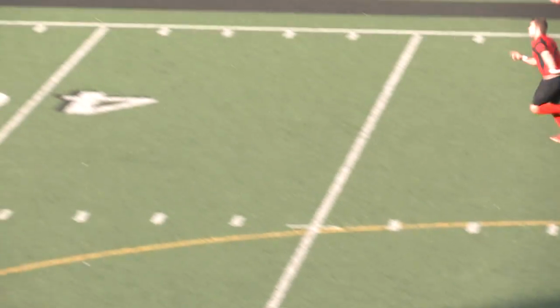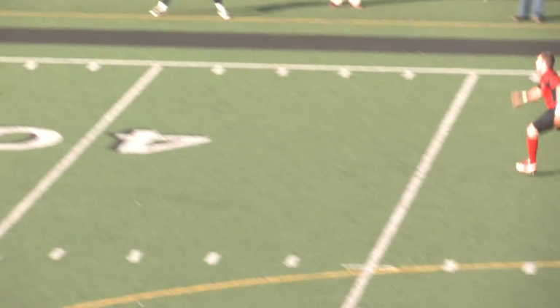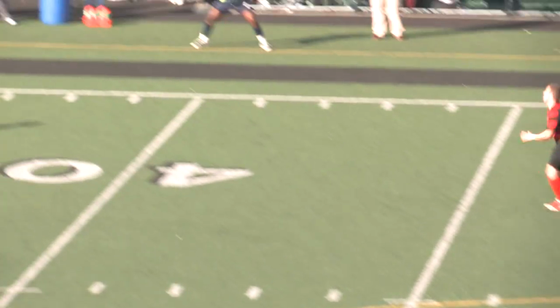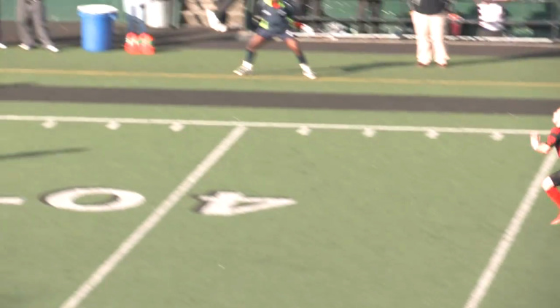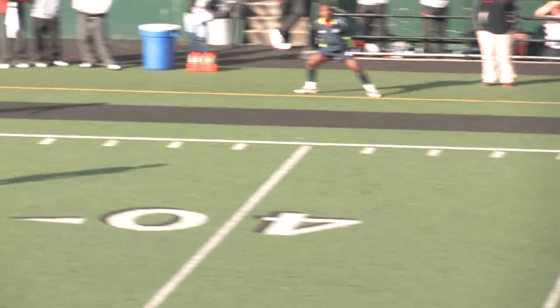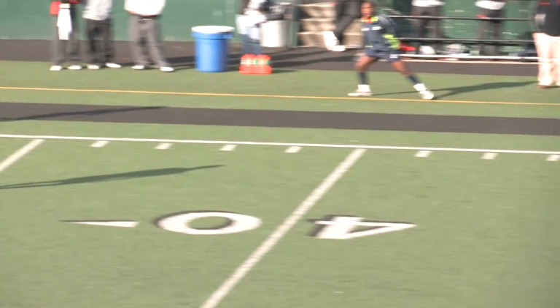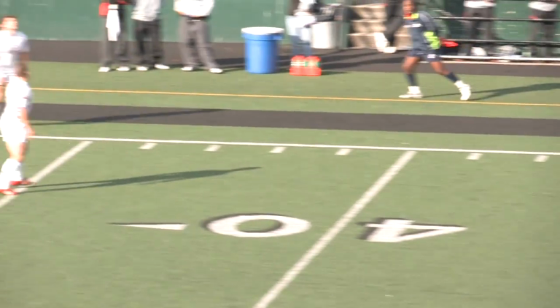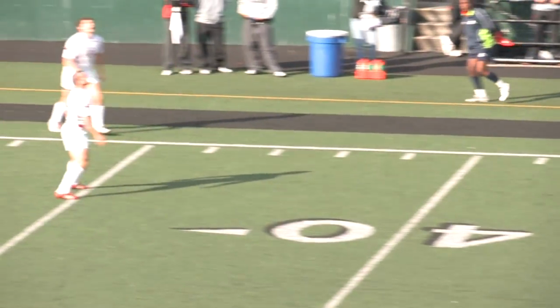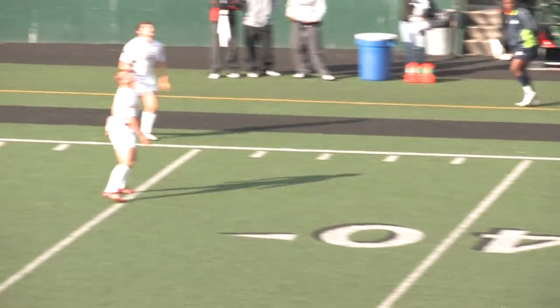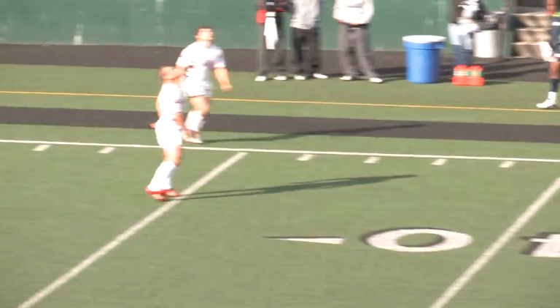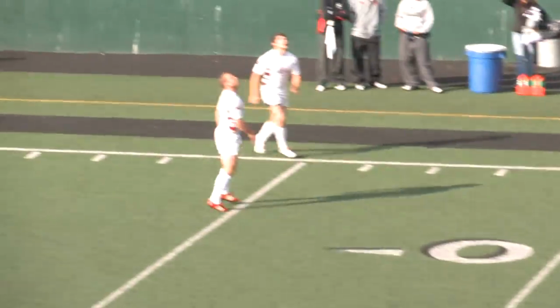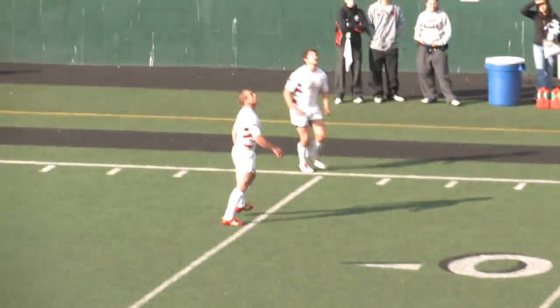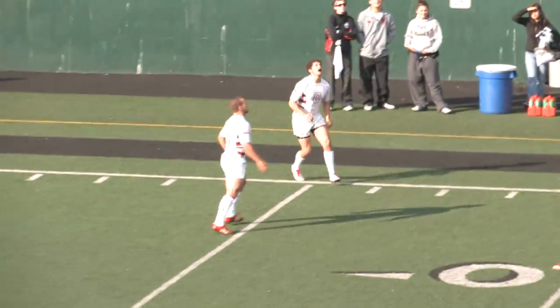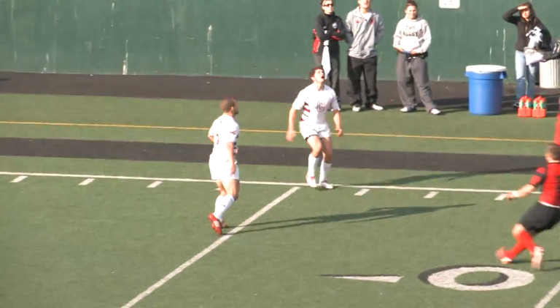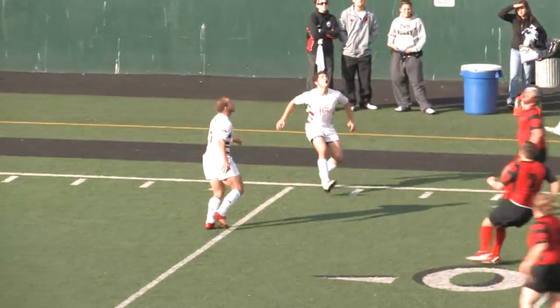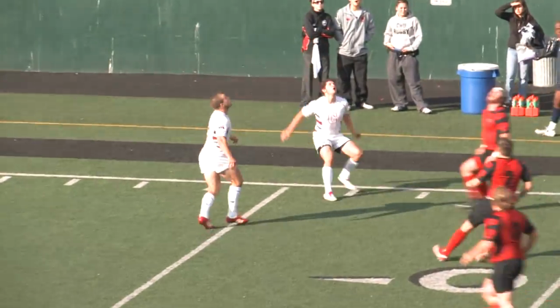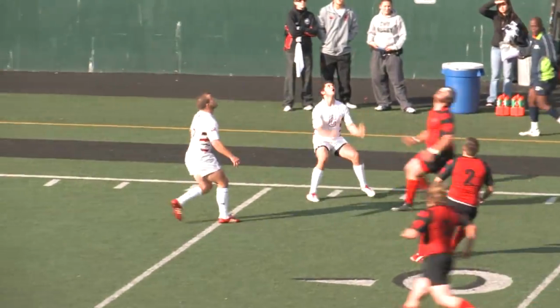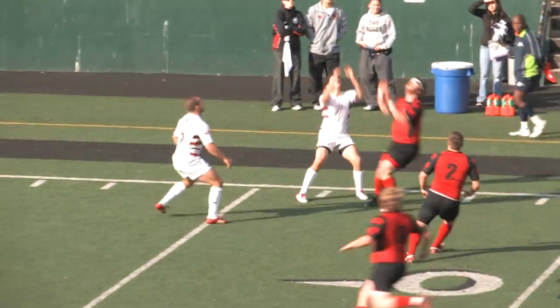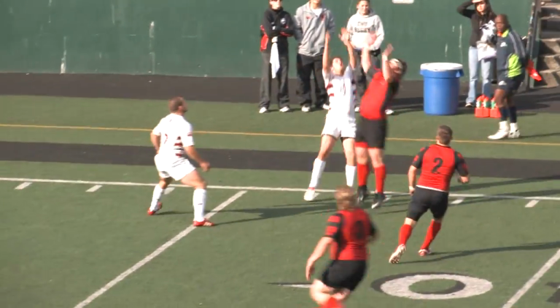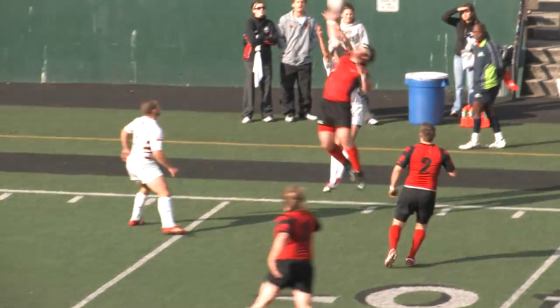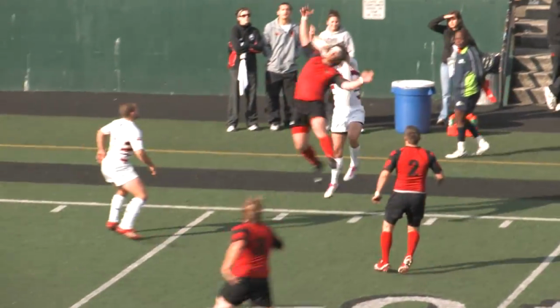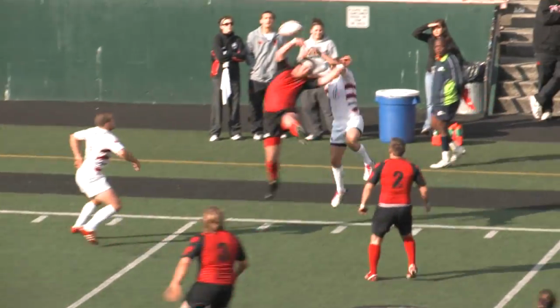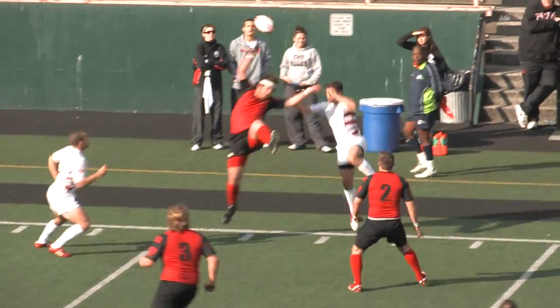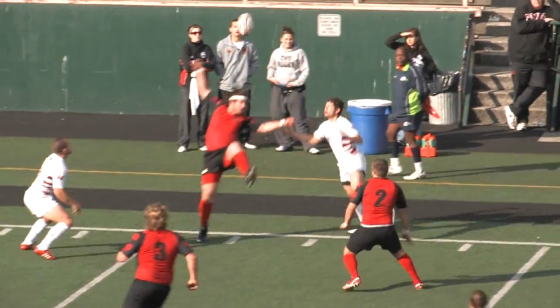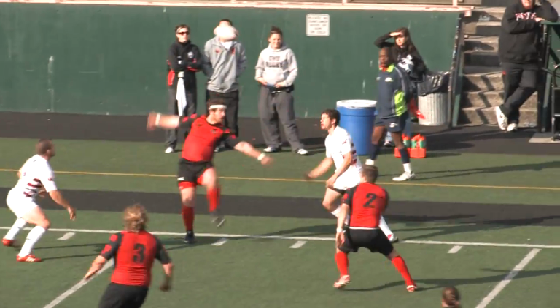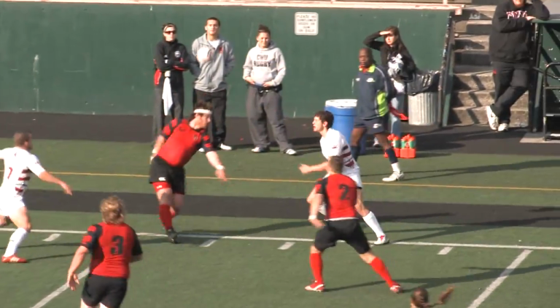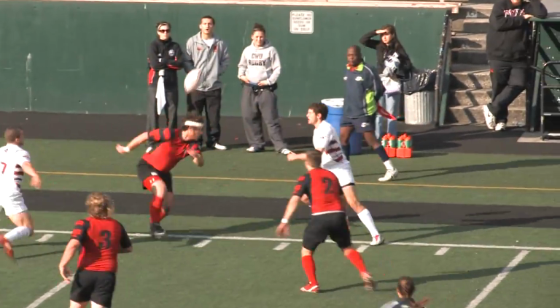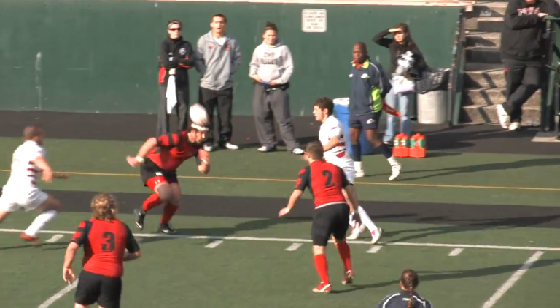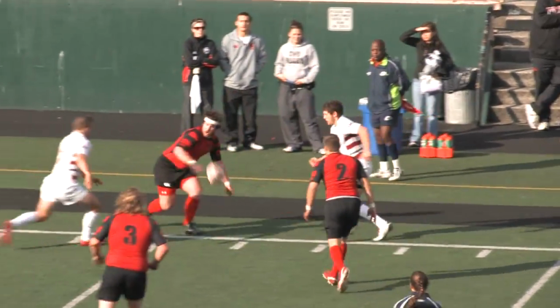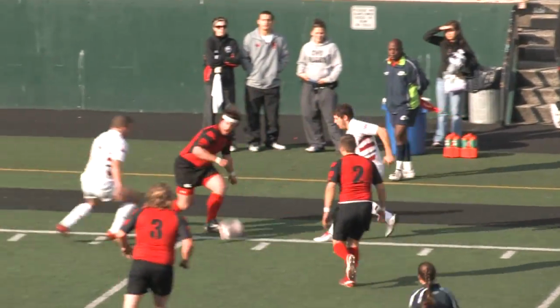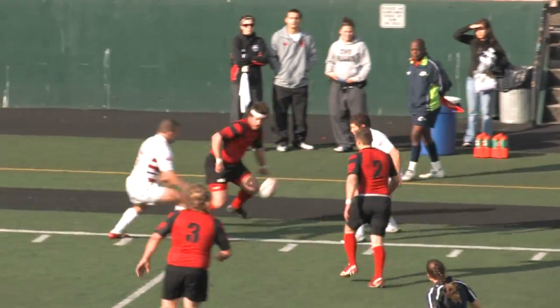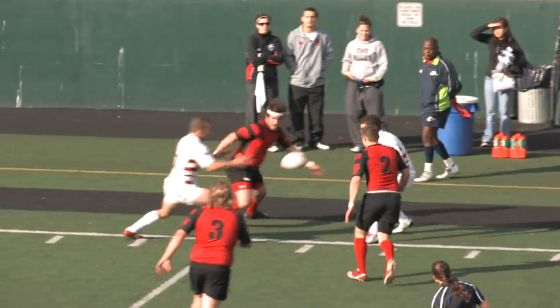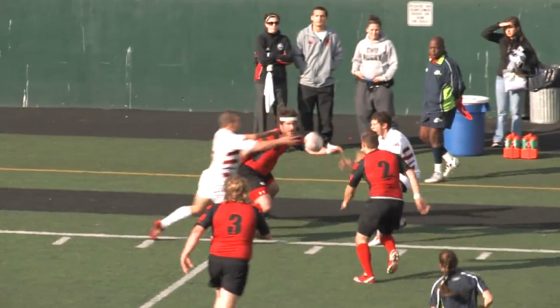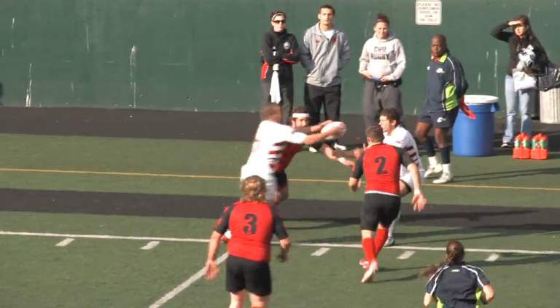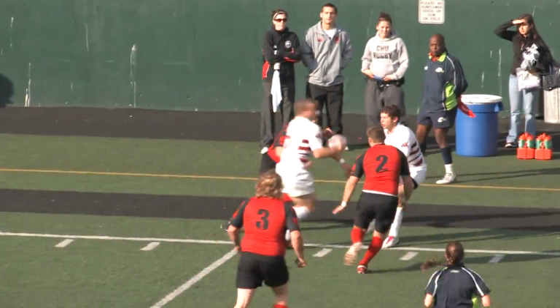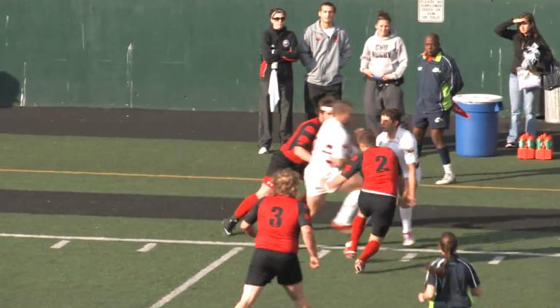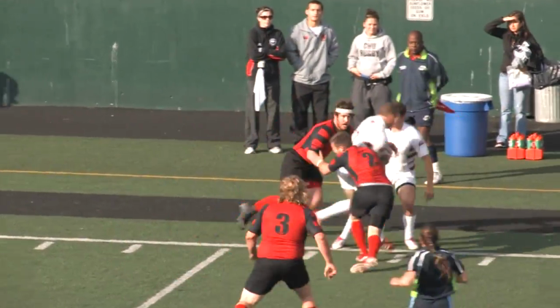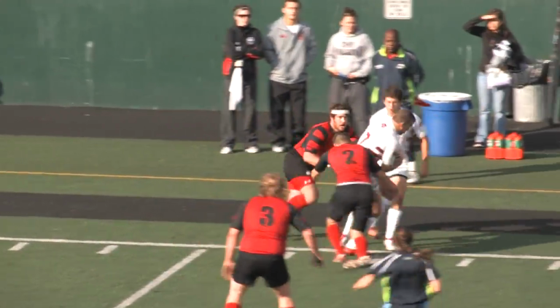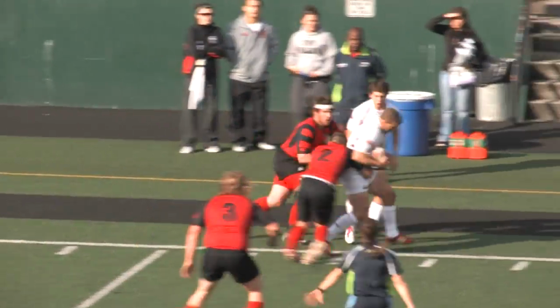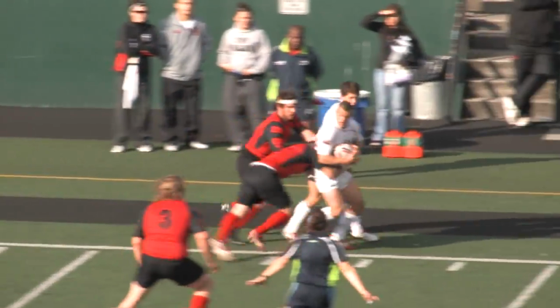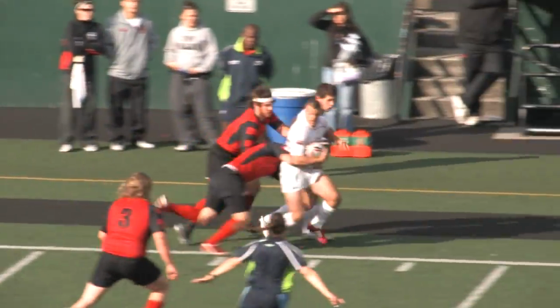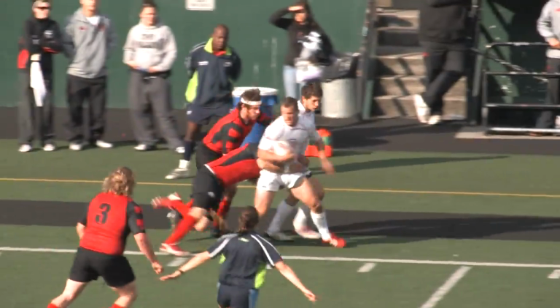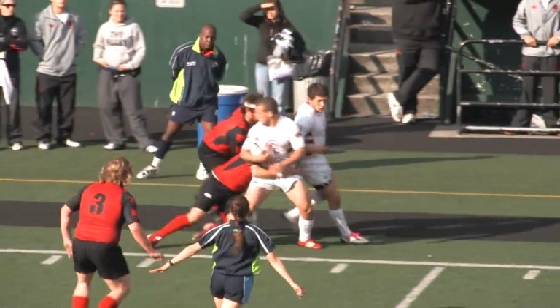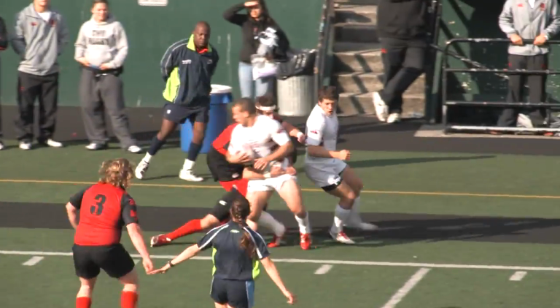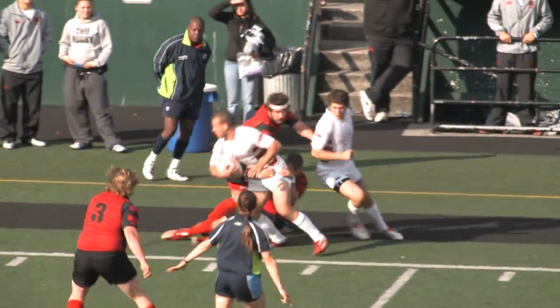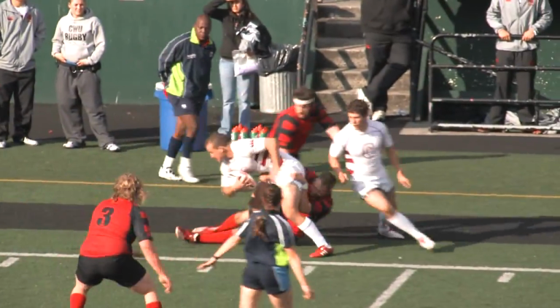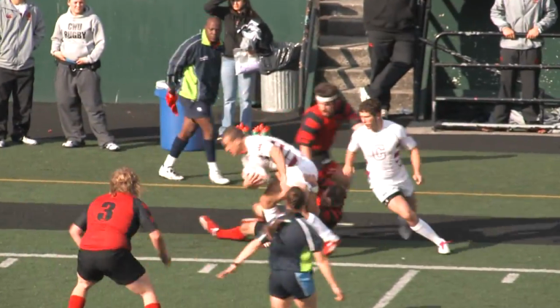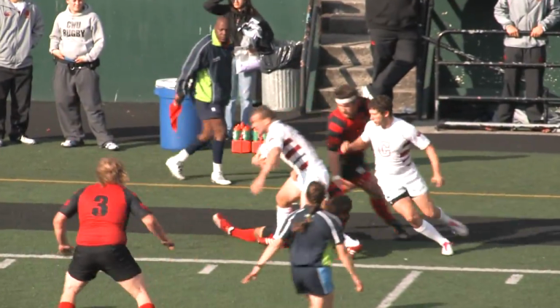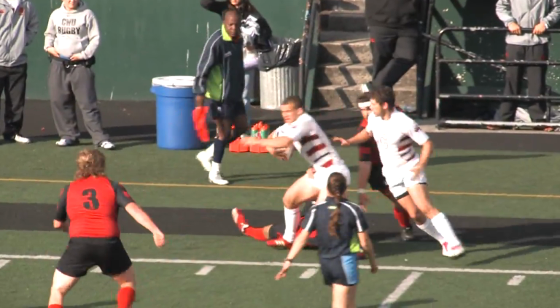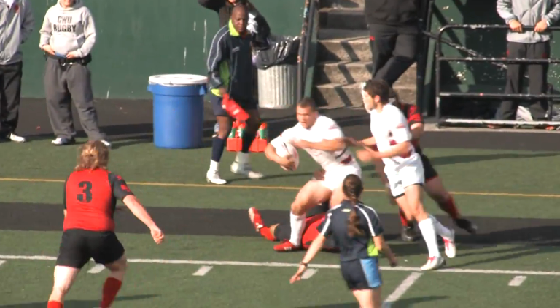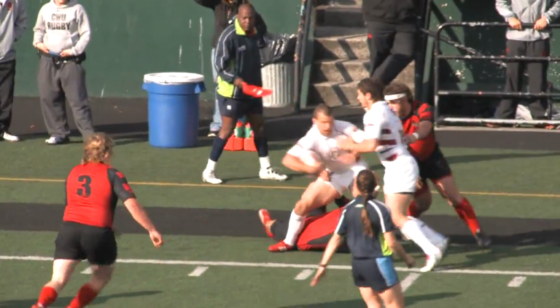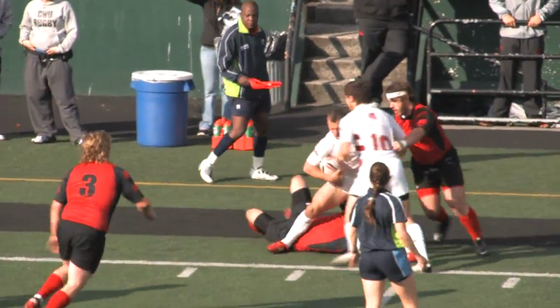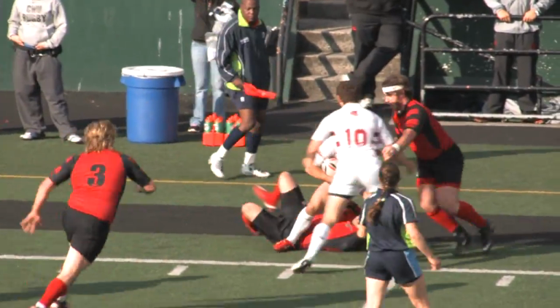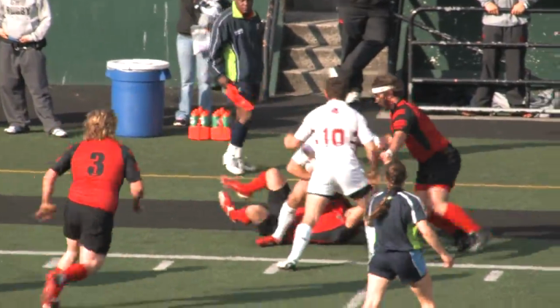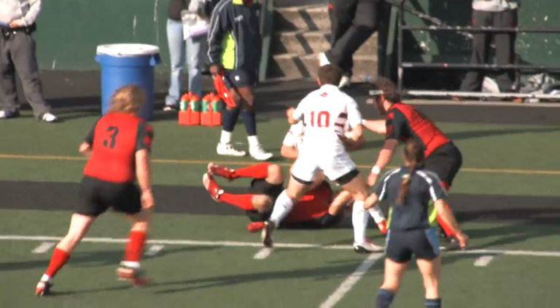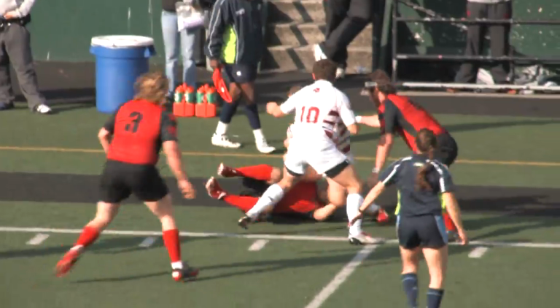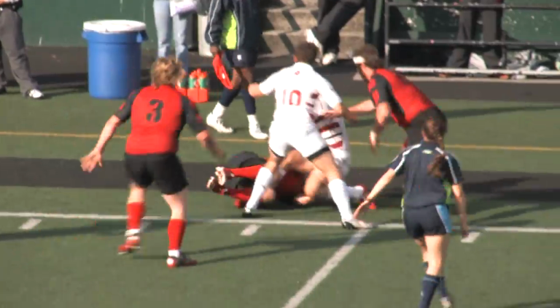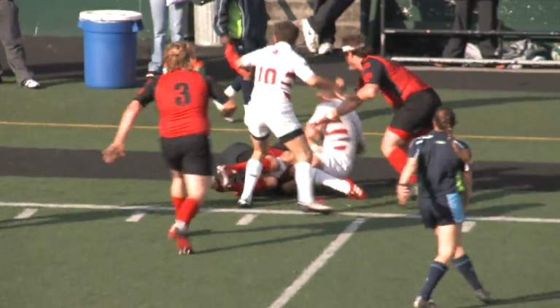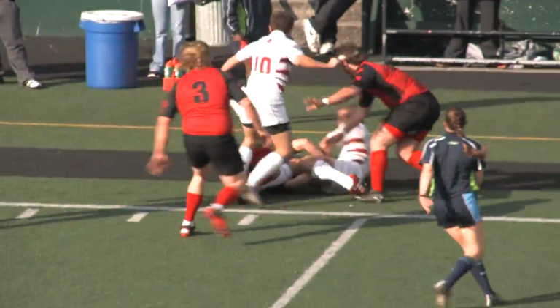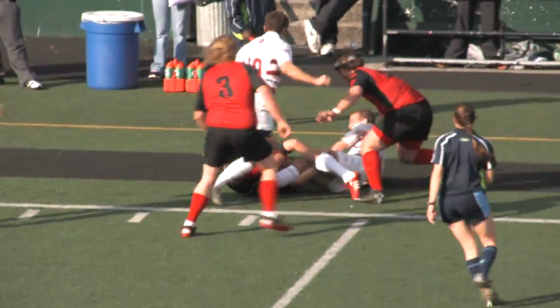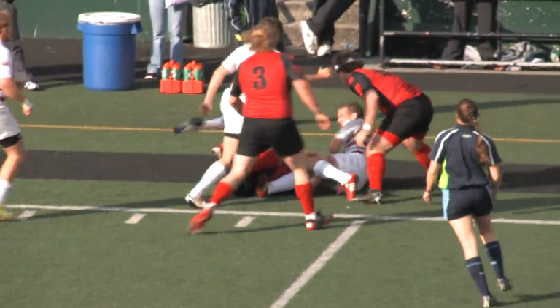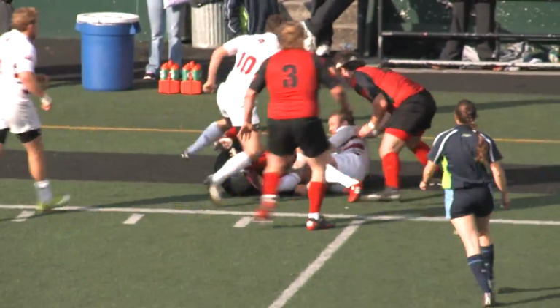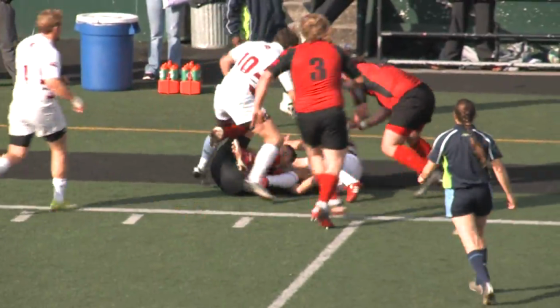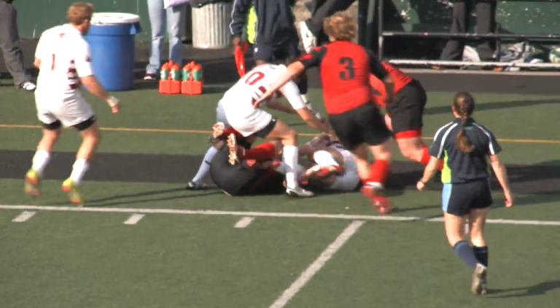Unlike 15-man rugby, the team that scores kicks off to restart the game, usually handing possession over to the opposing team.